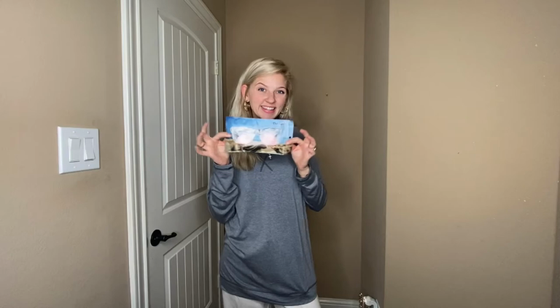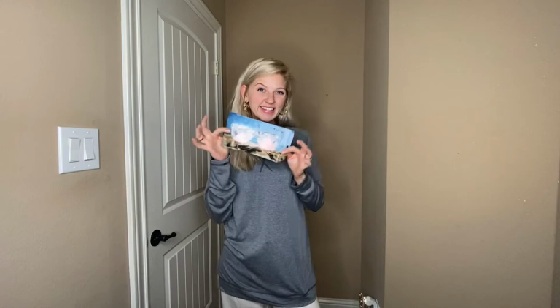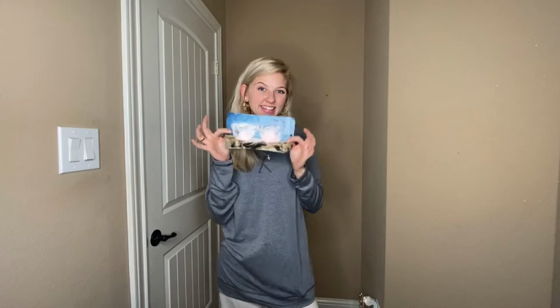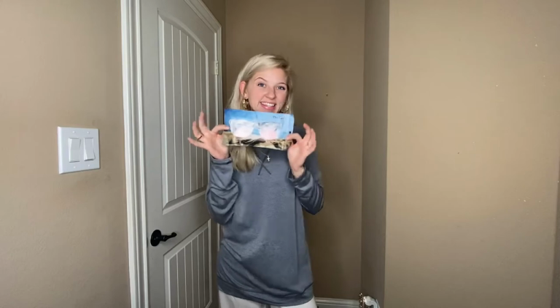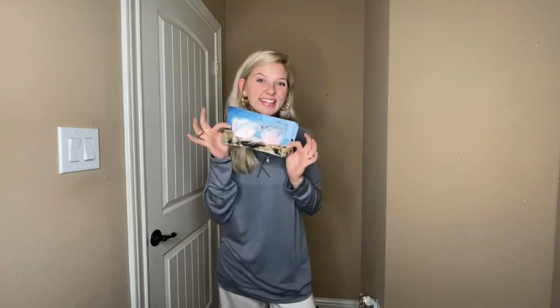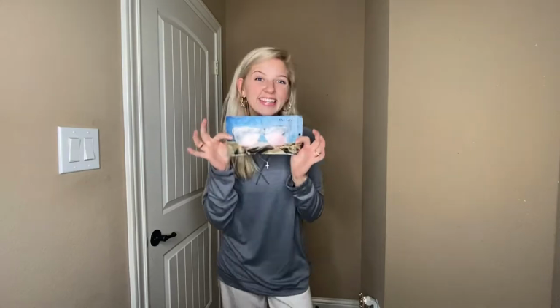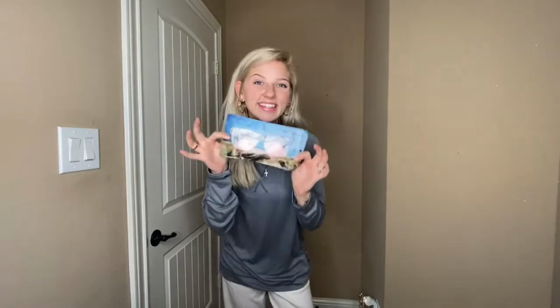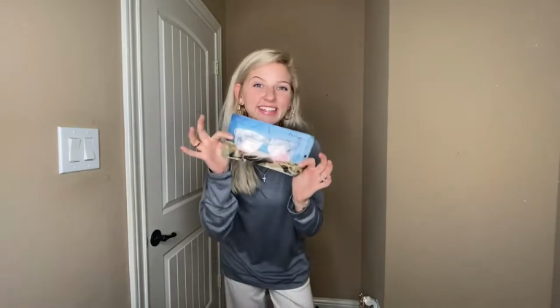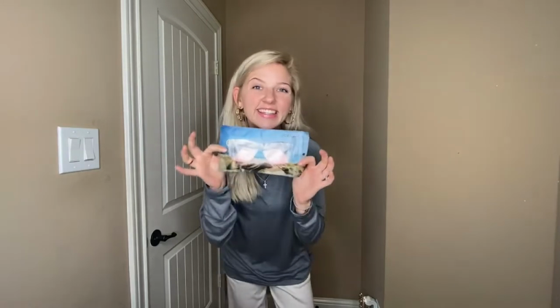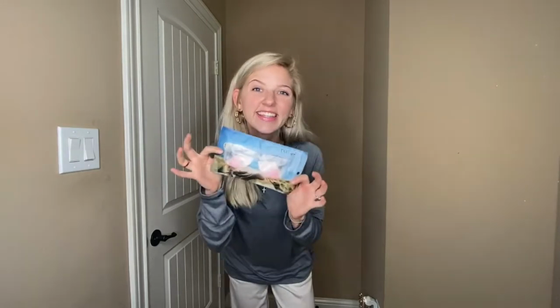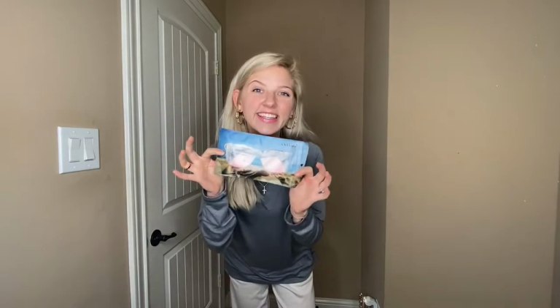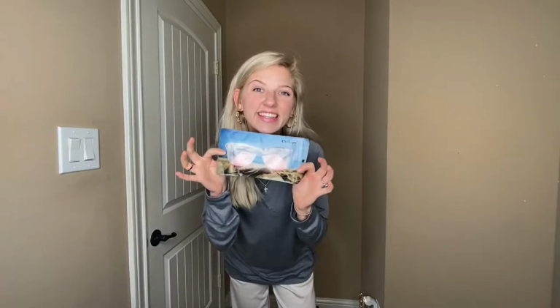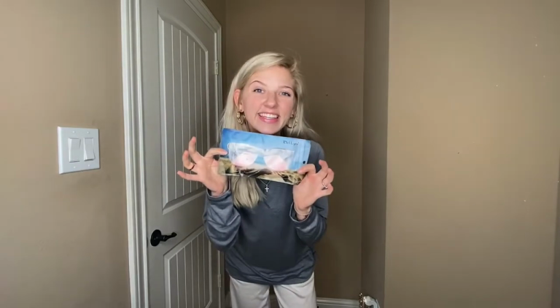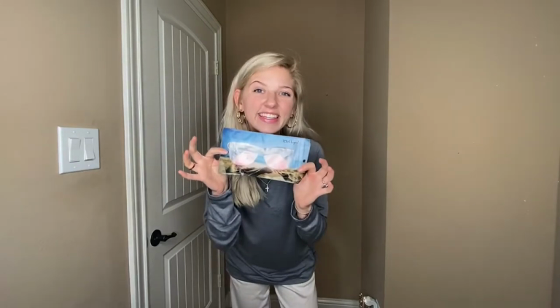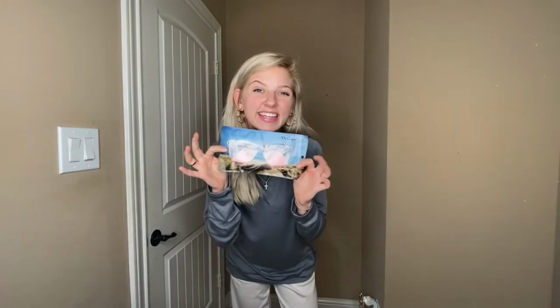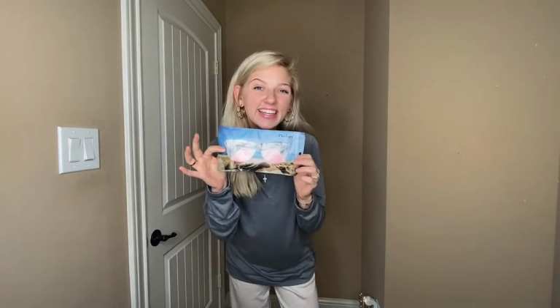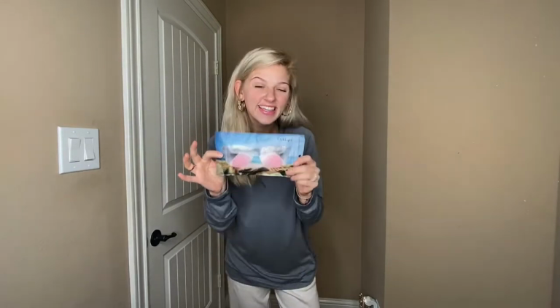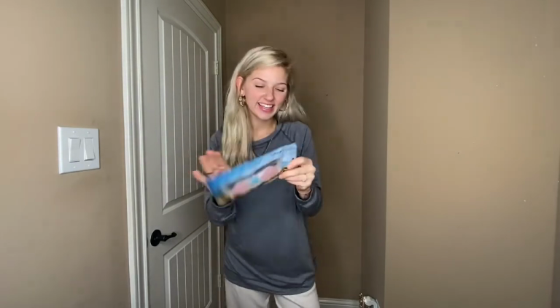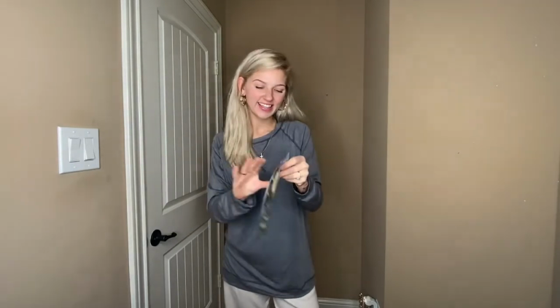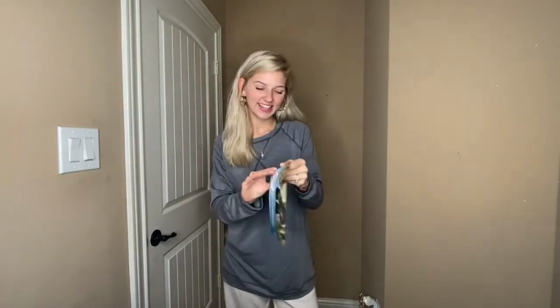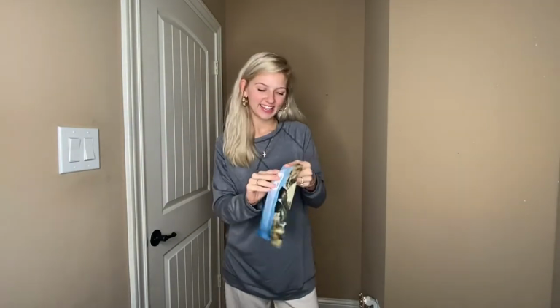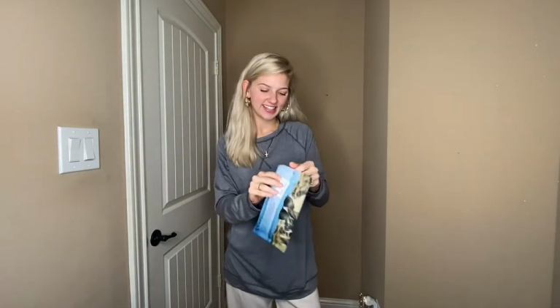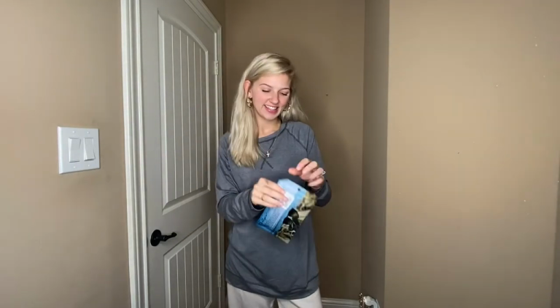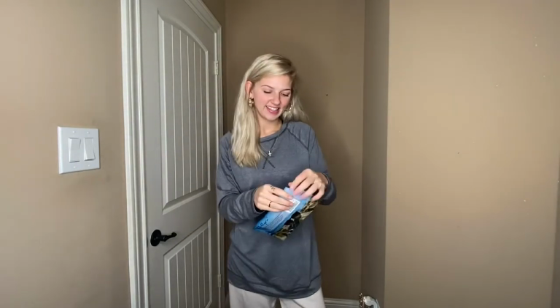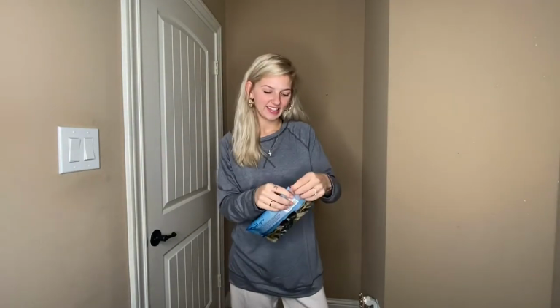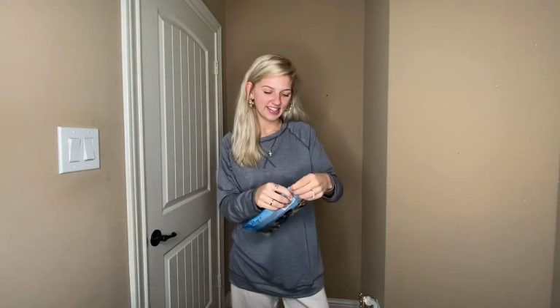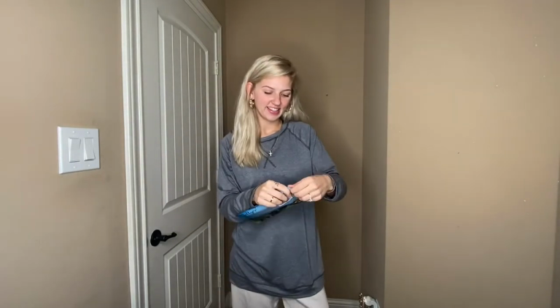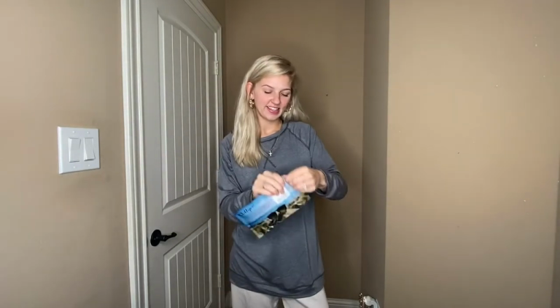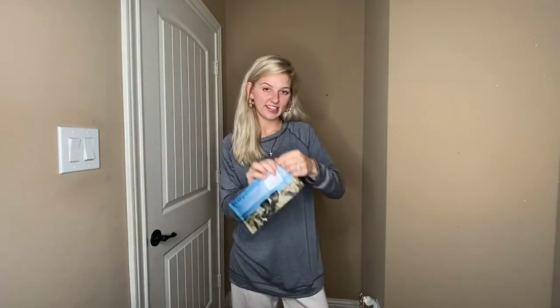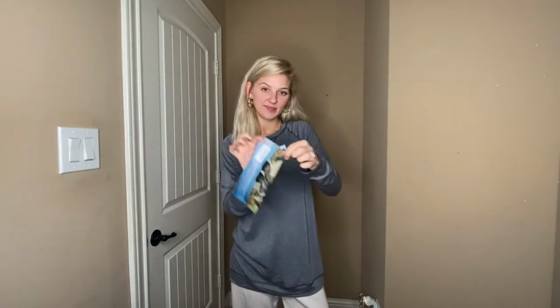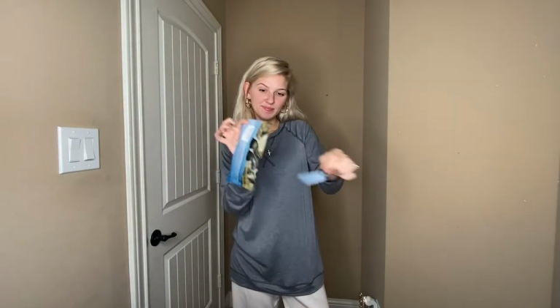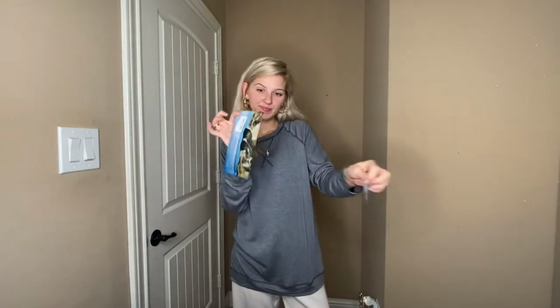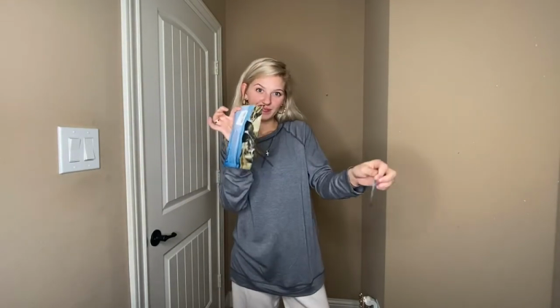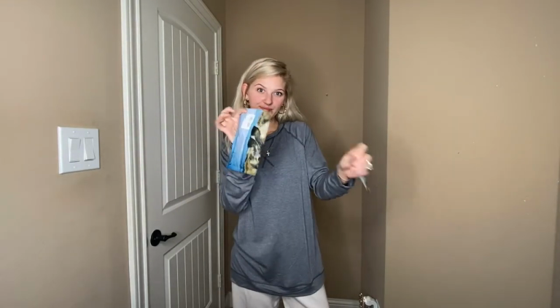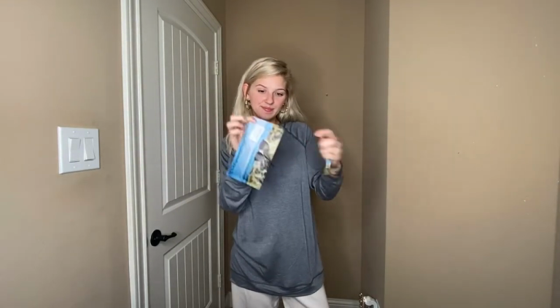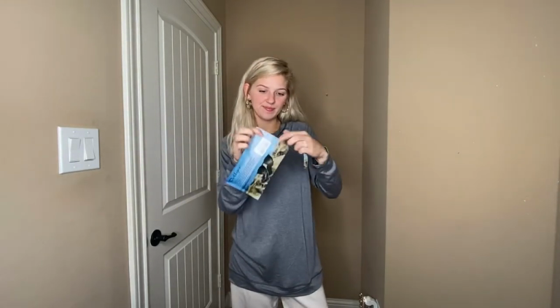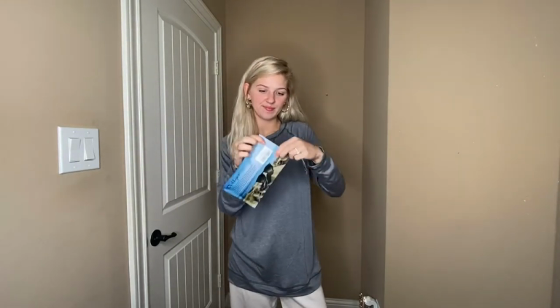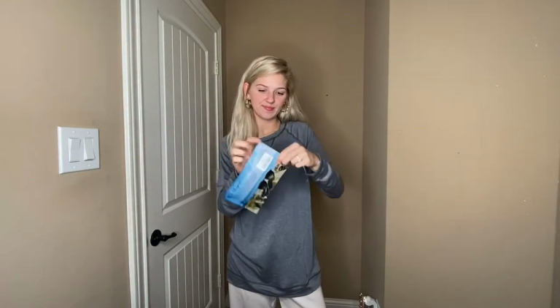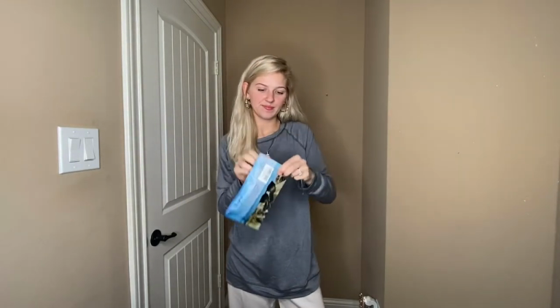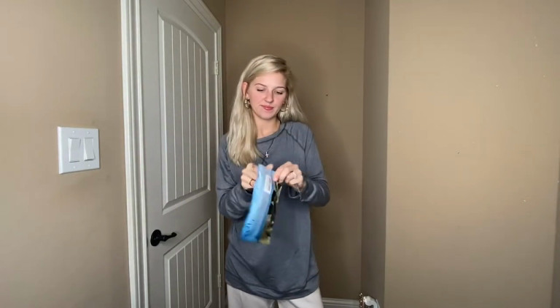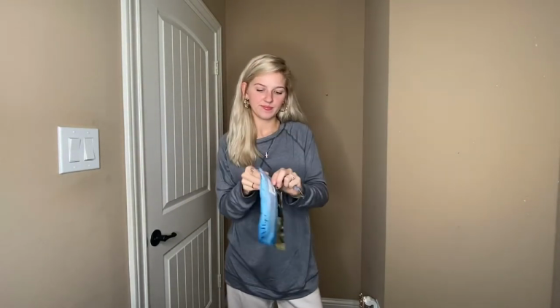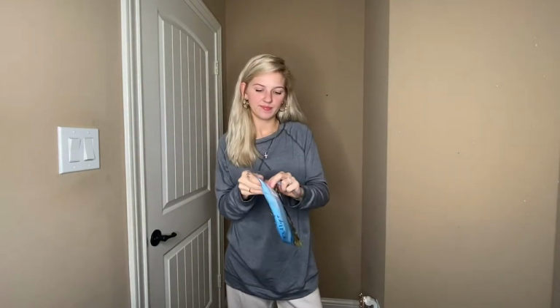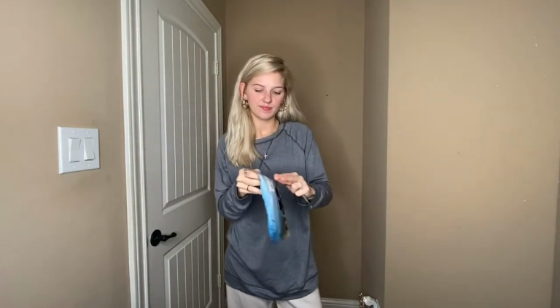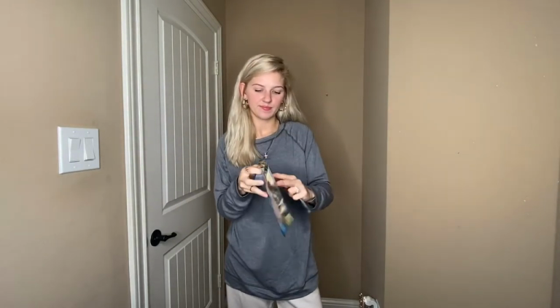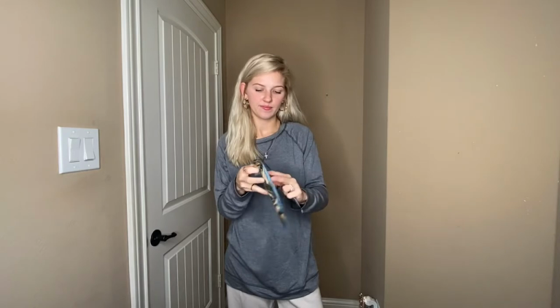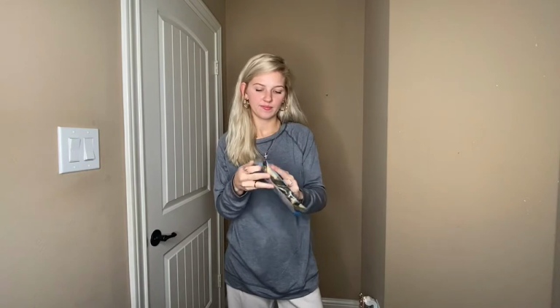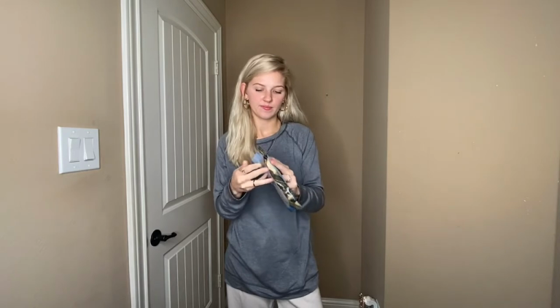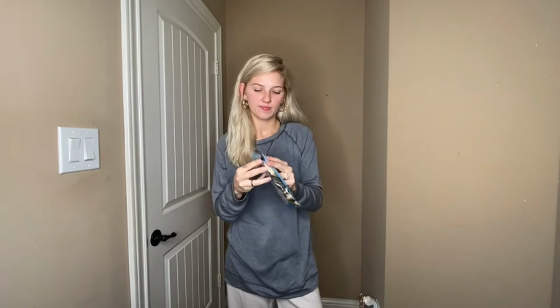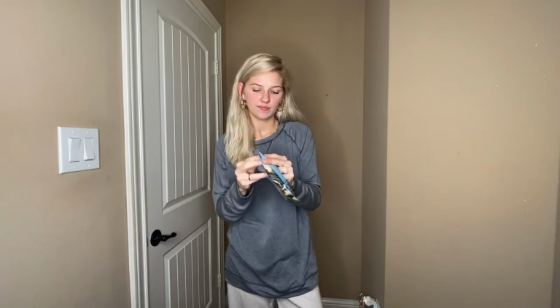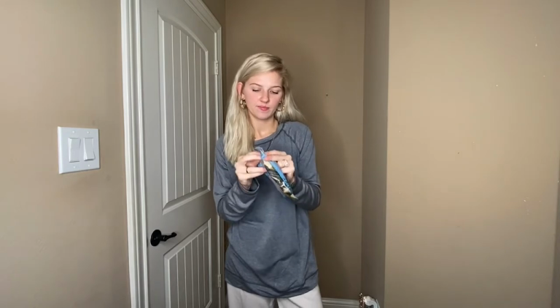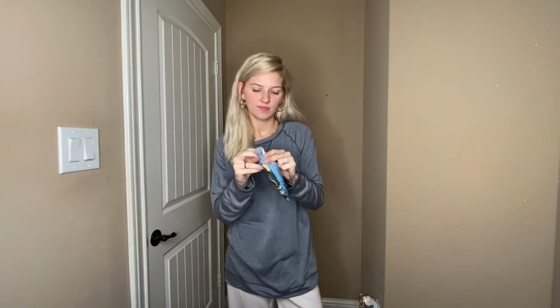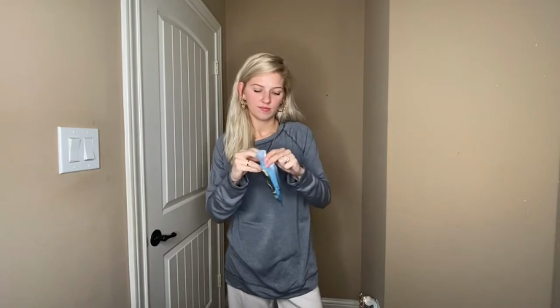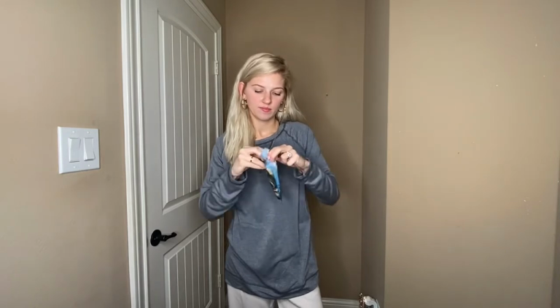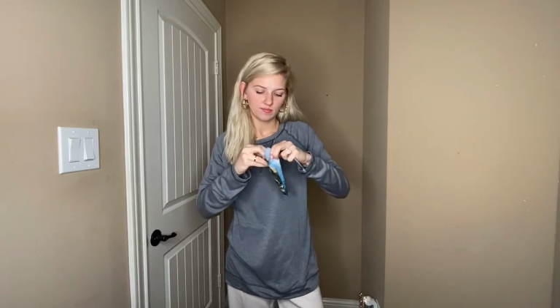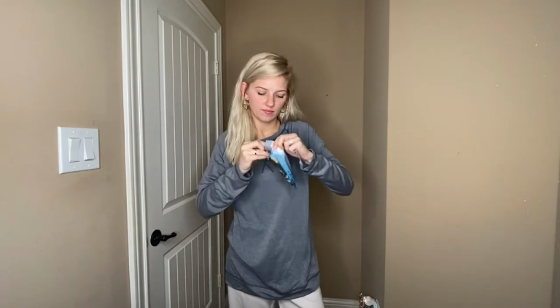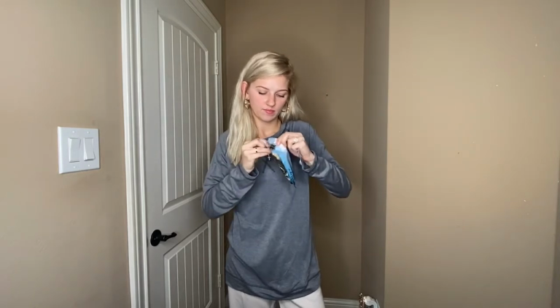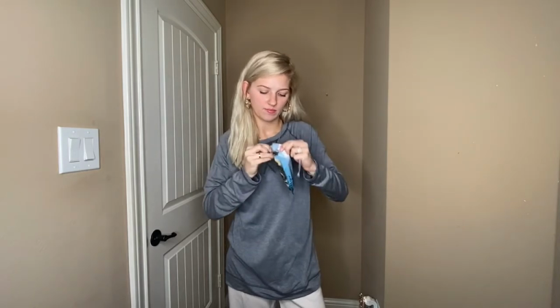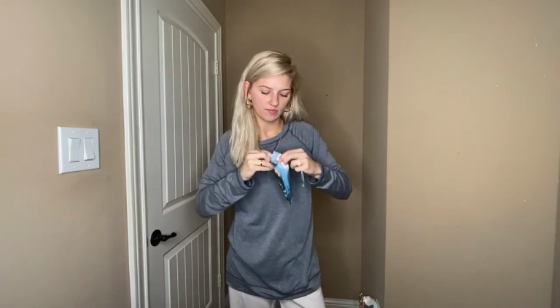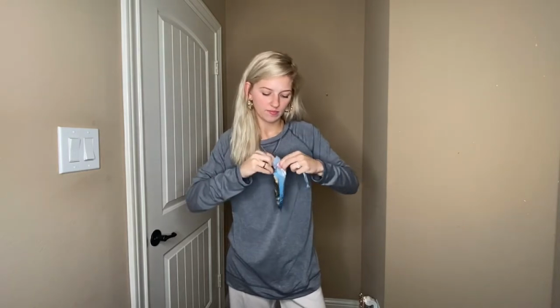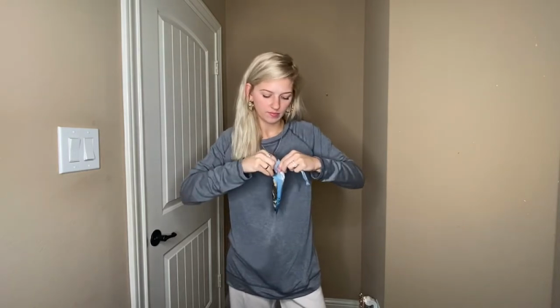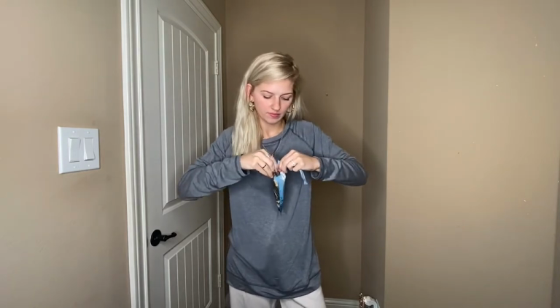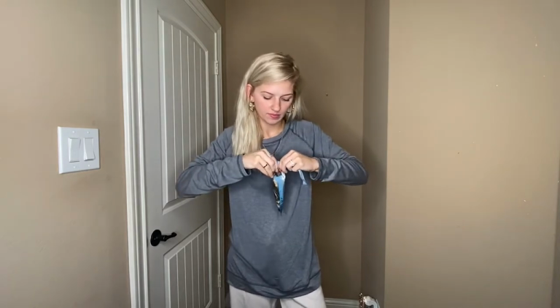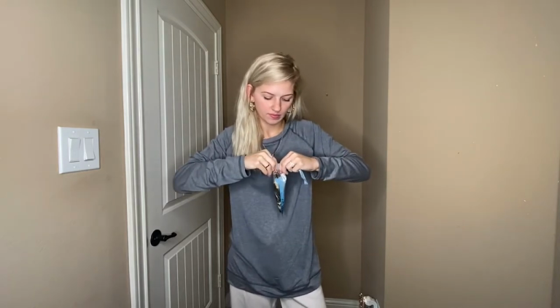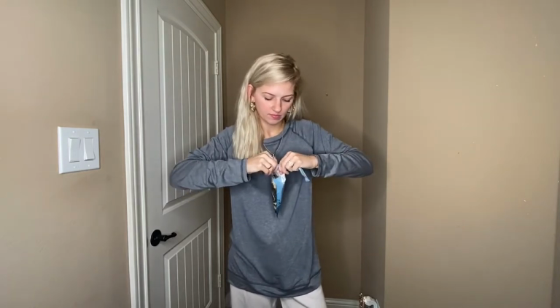Hey there! I'm so excited to give you this product review on these Polarized Heart Sunglasses. They are extremely stylish and cute.